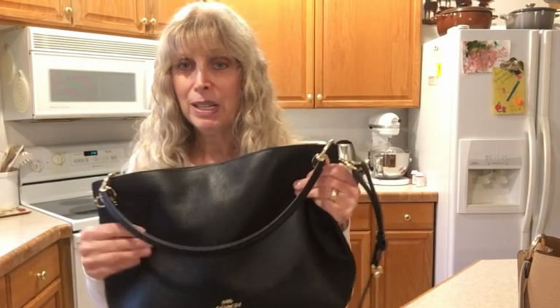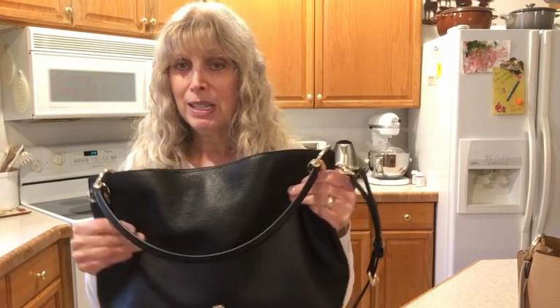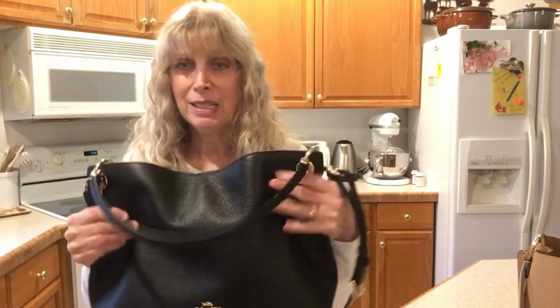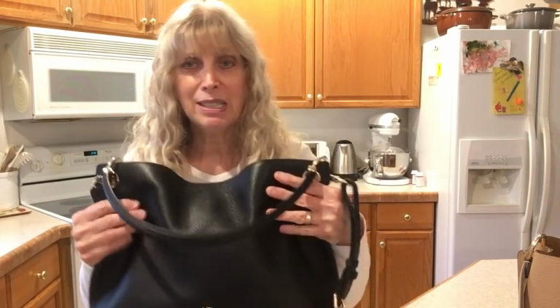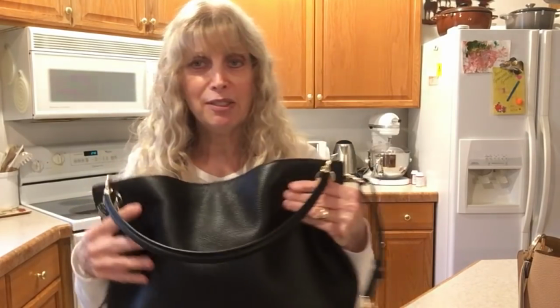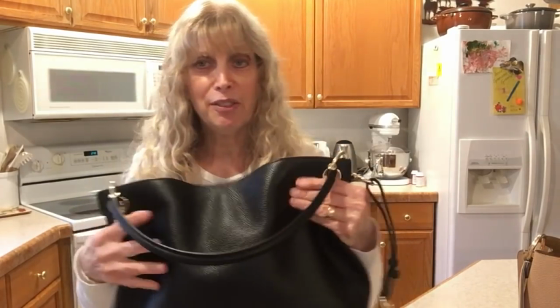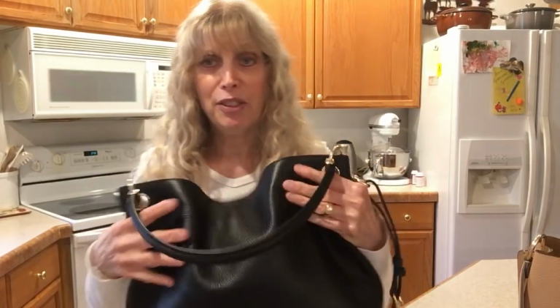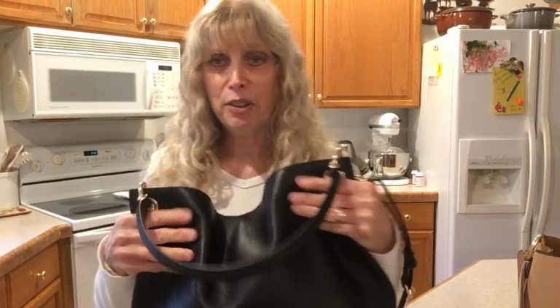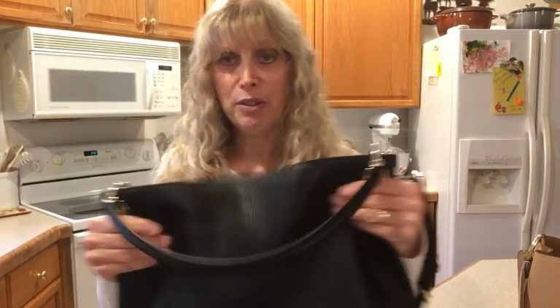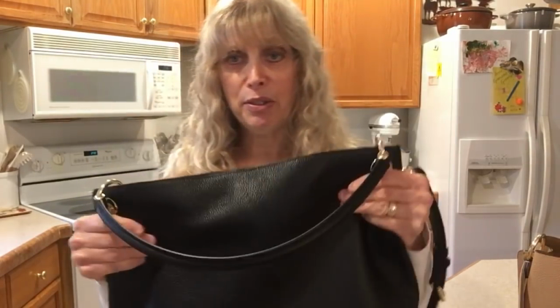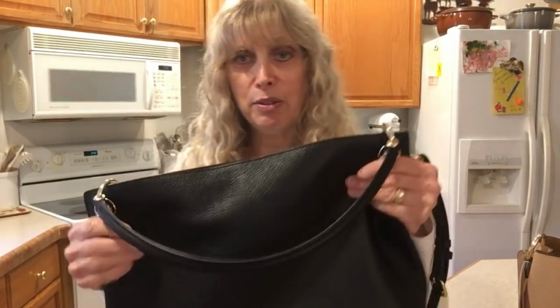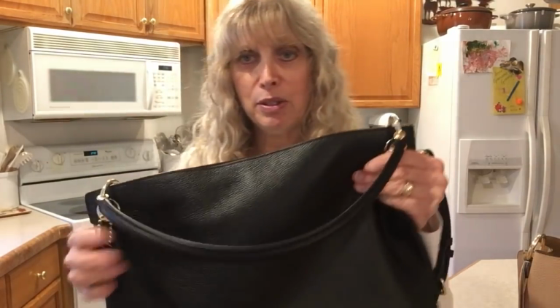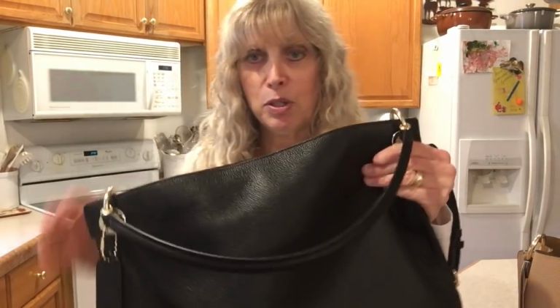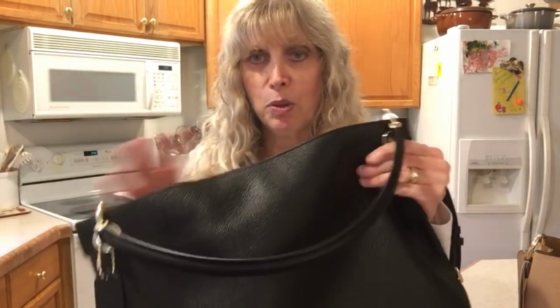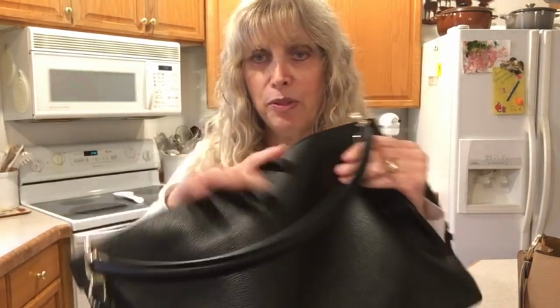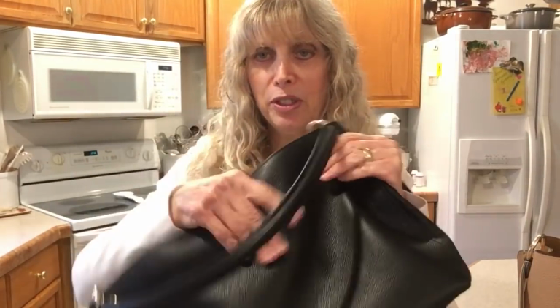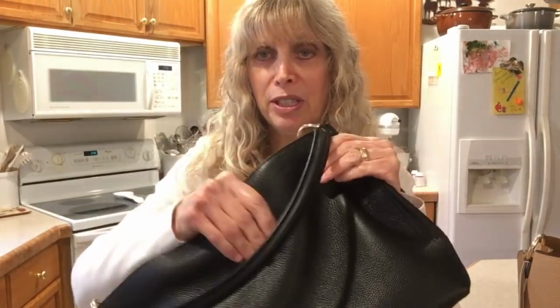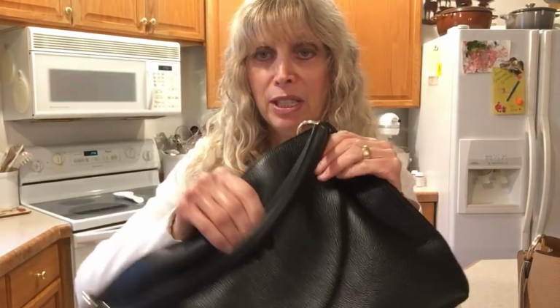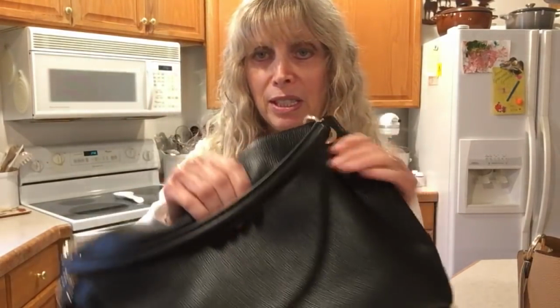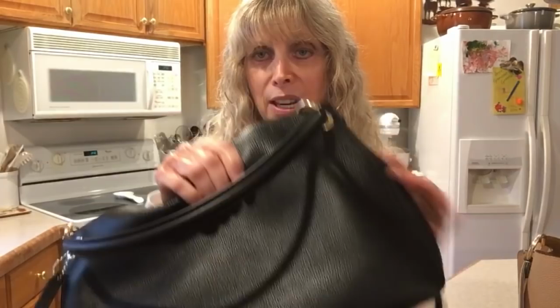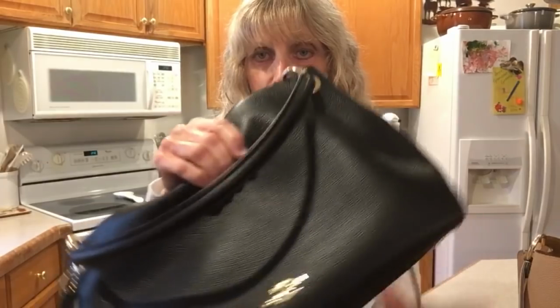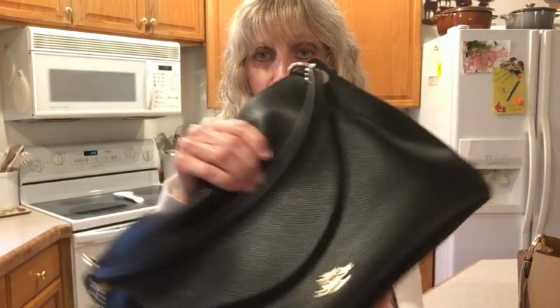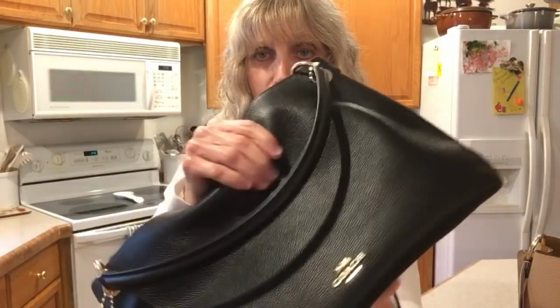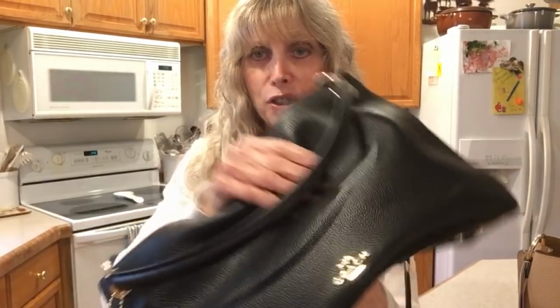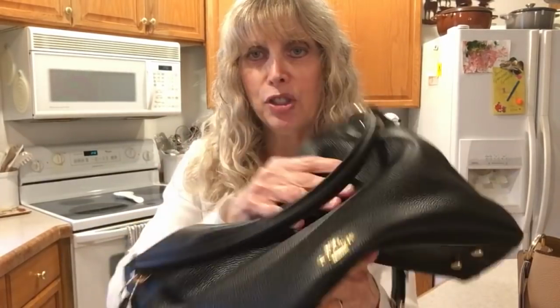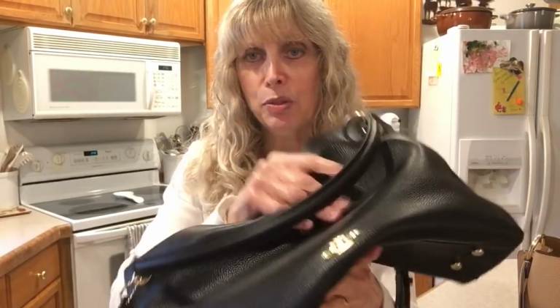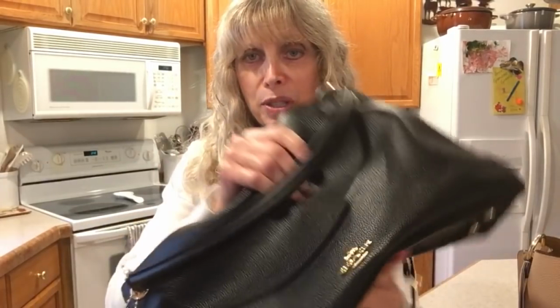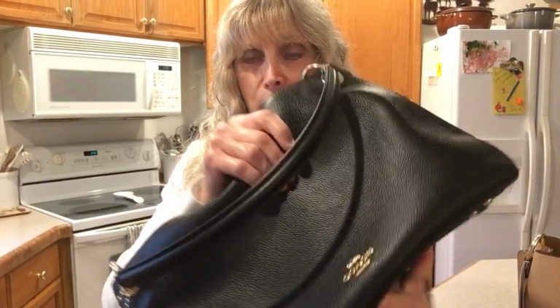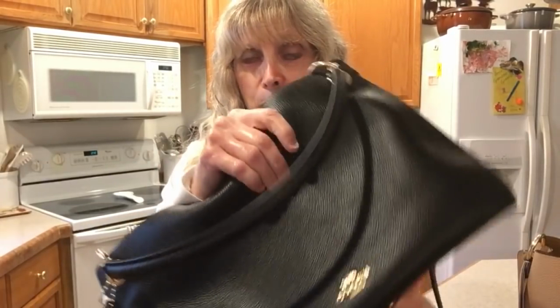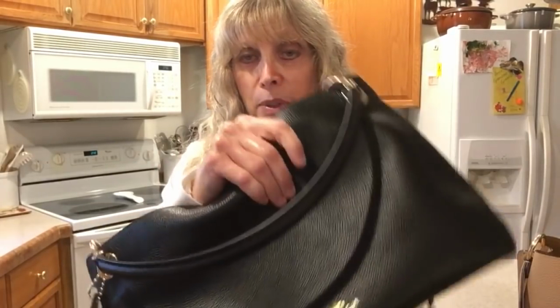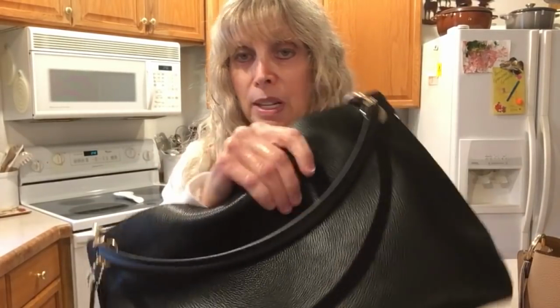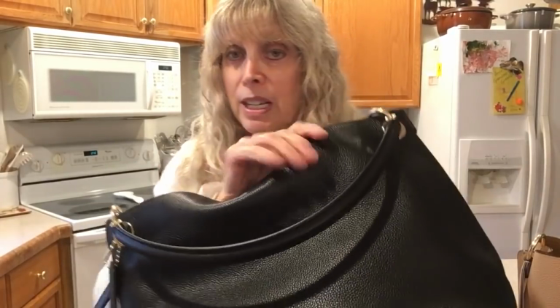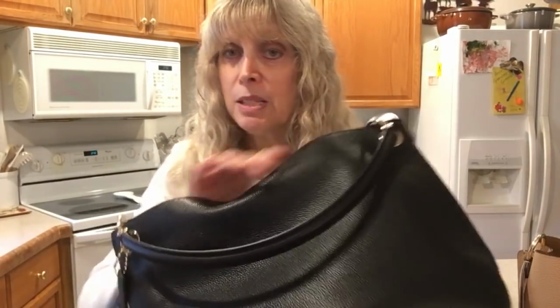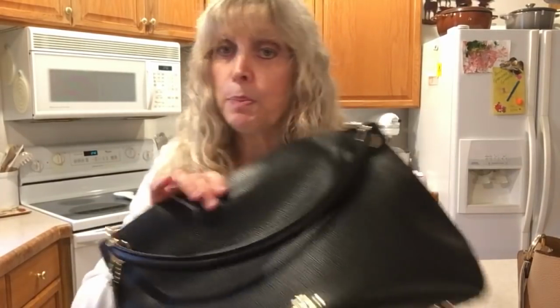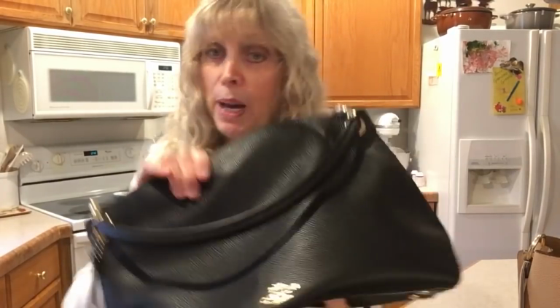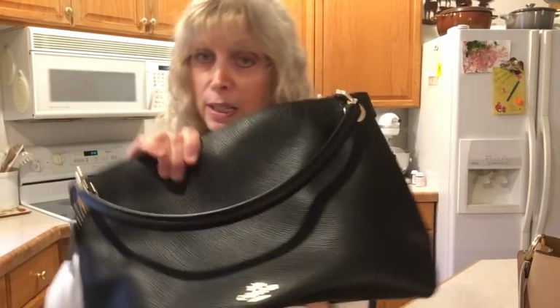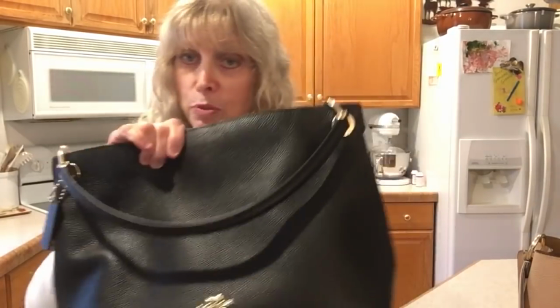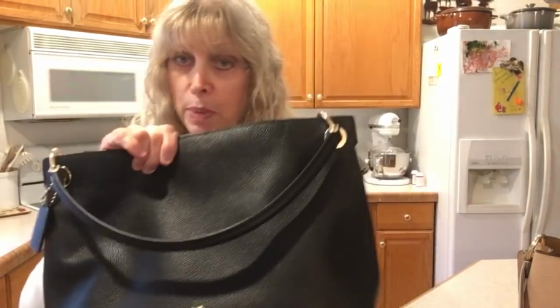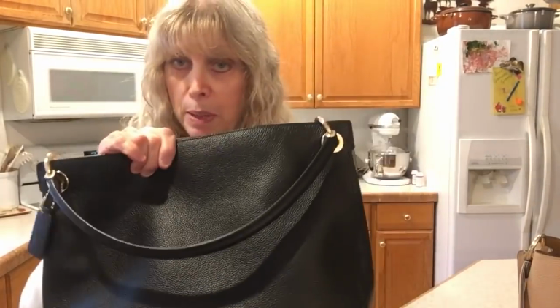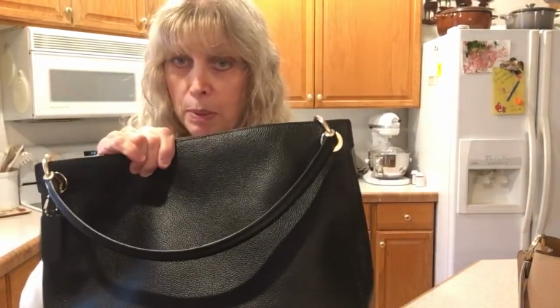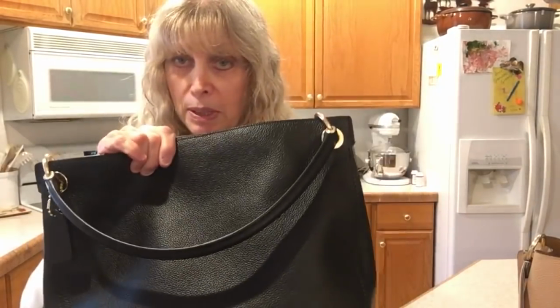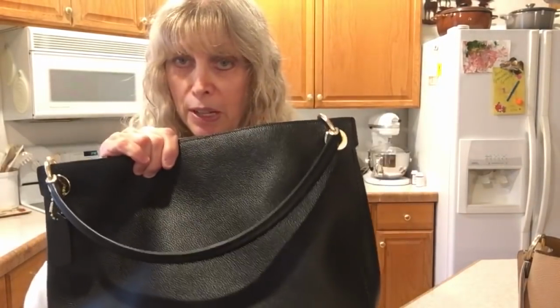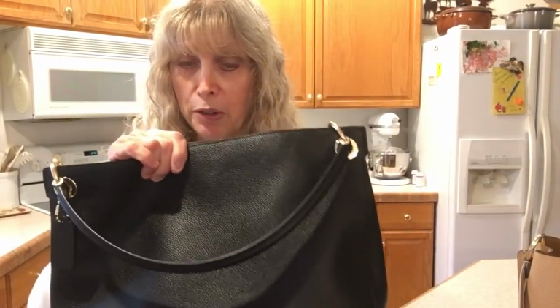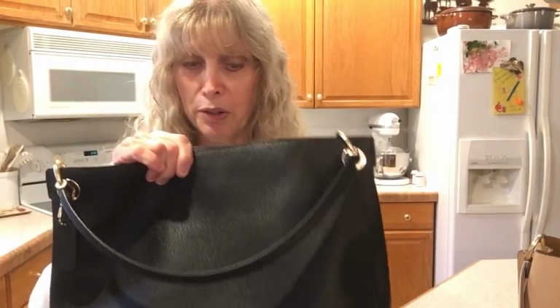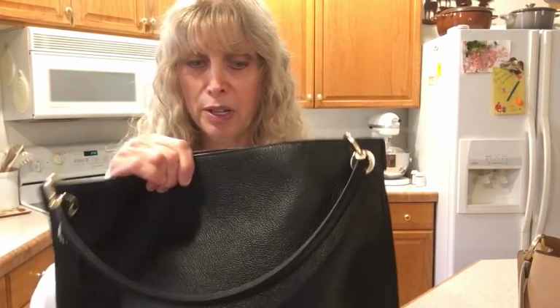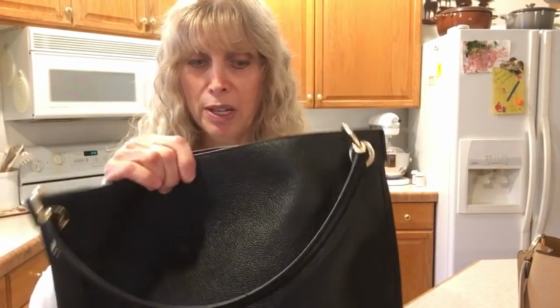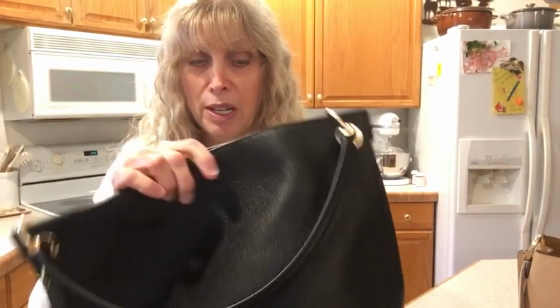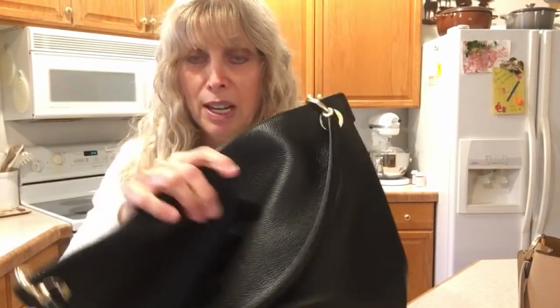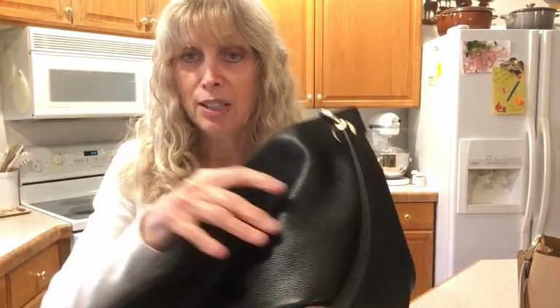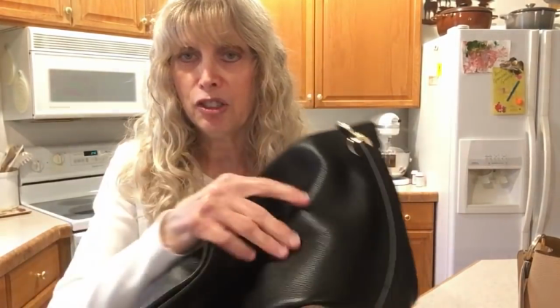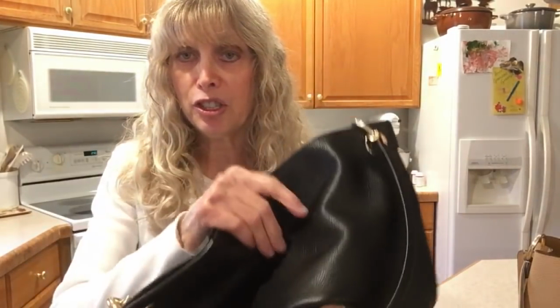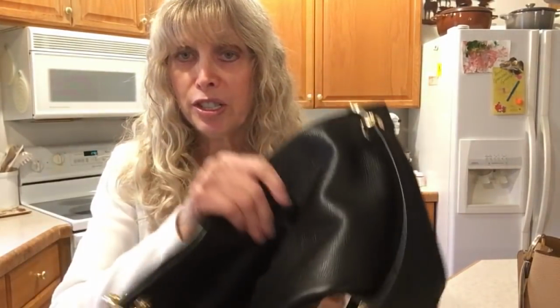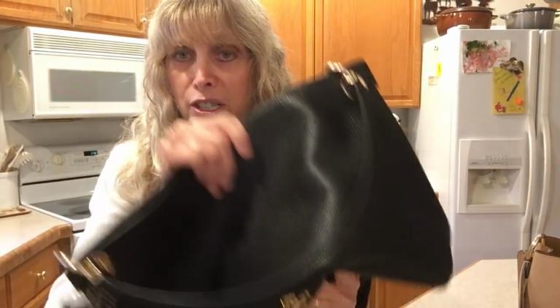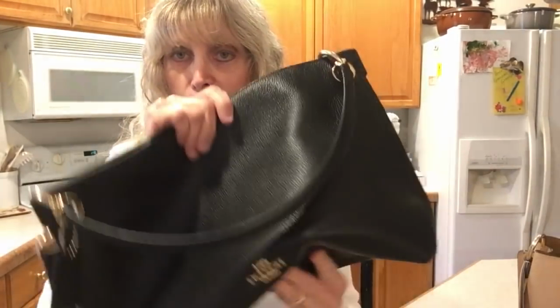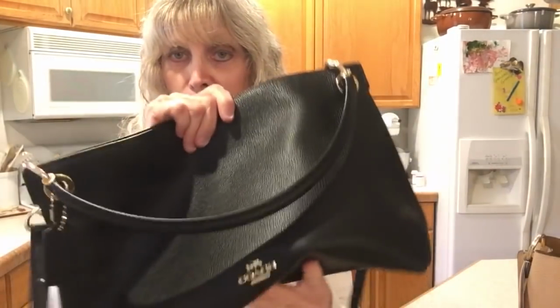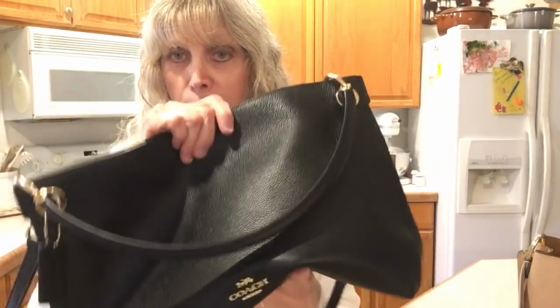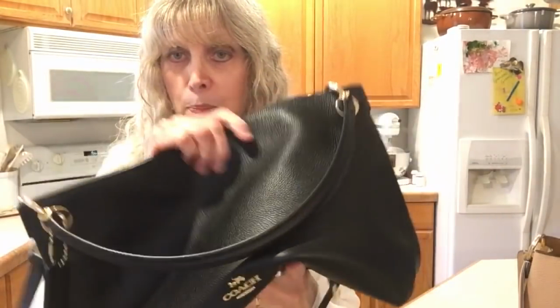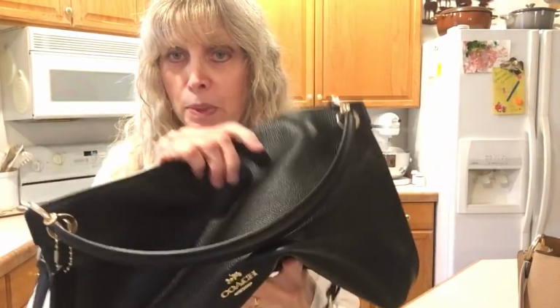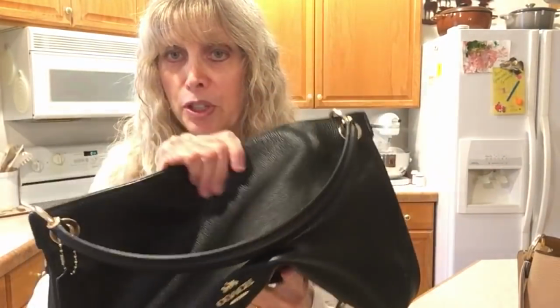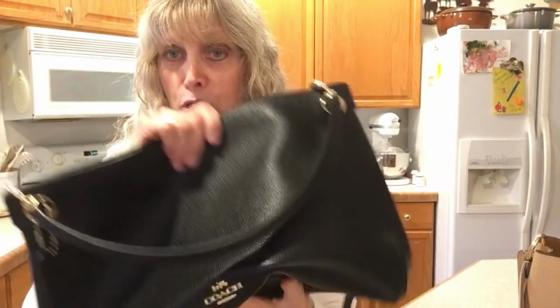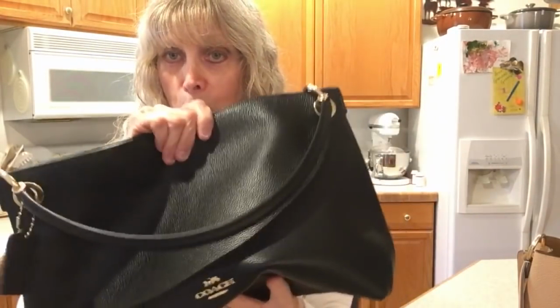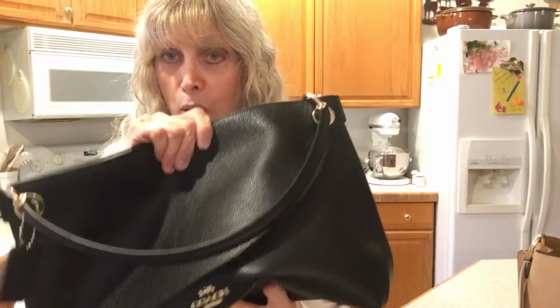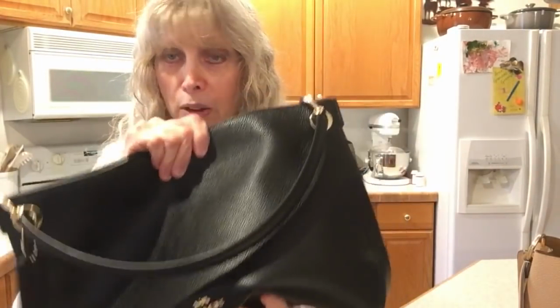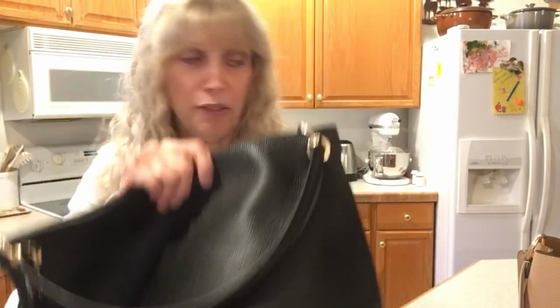This is very, very soft. Look at the leather — it's so supple. It's polished pebble leather, and it's just so supple and soft.